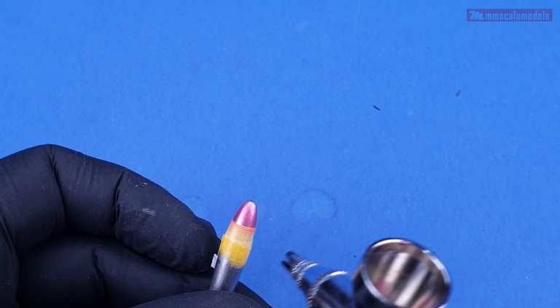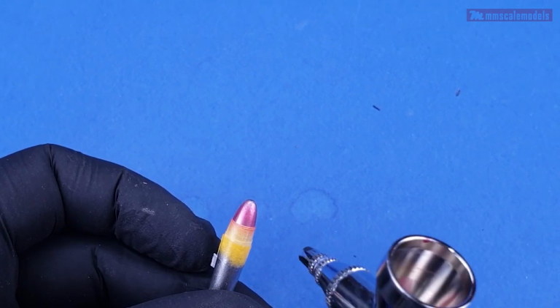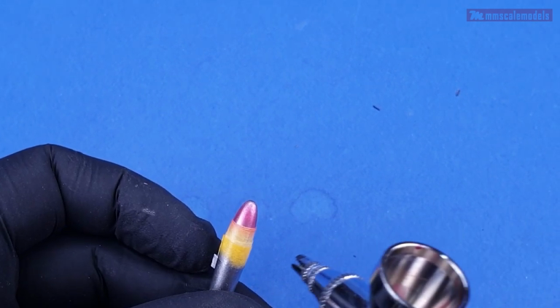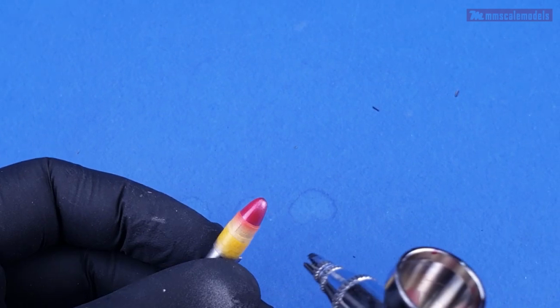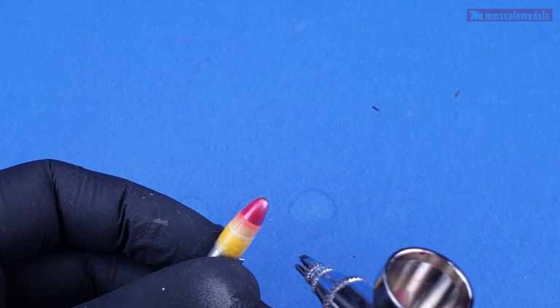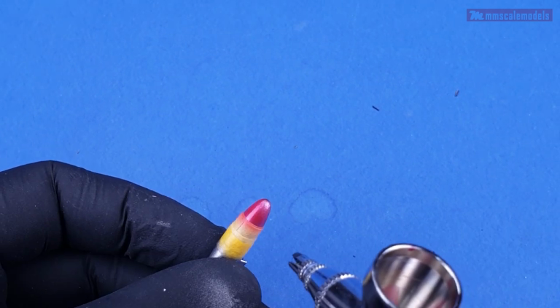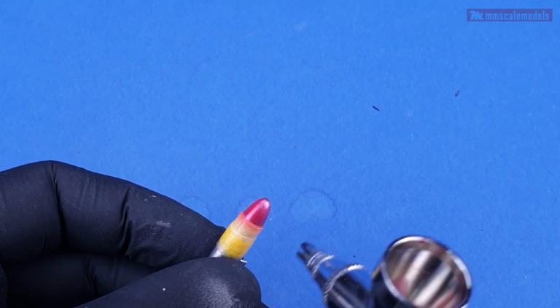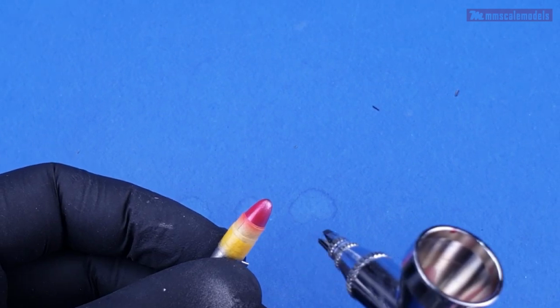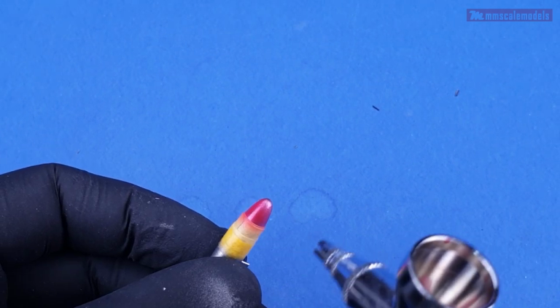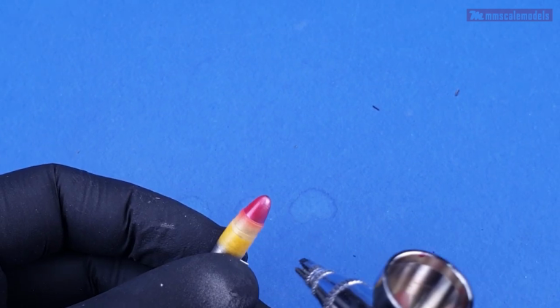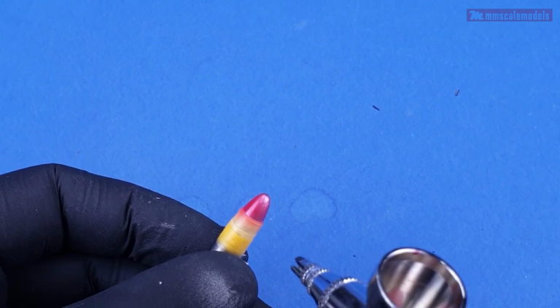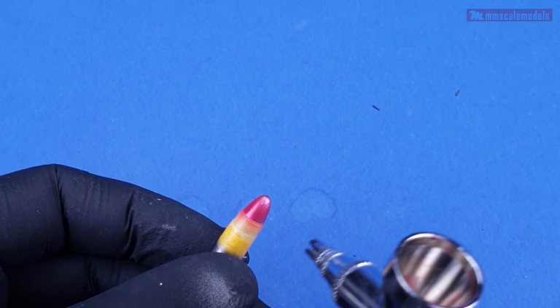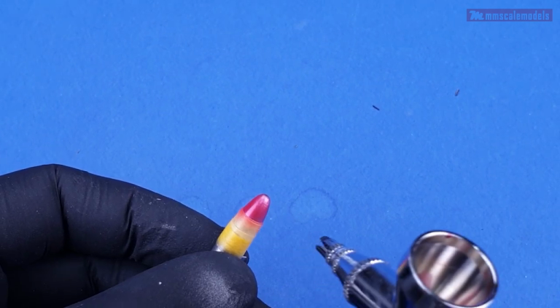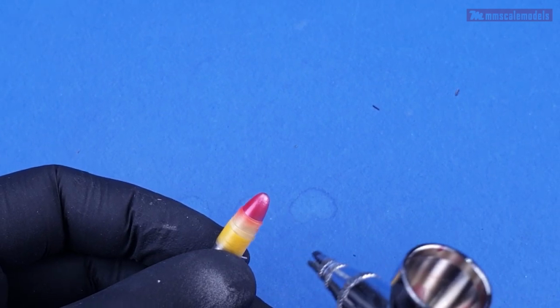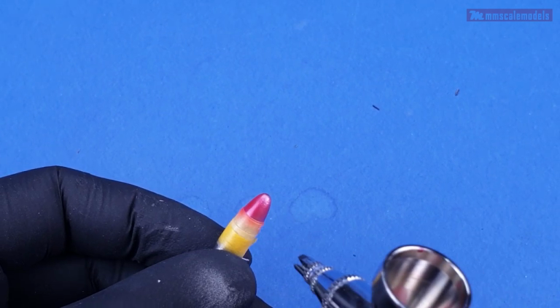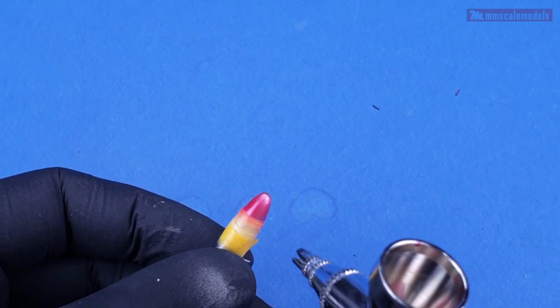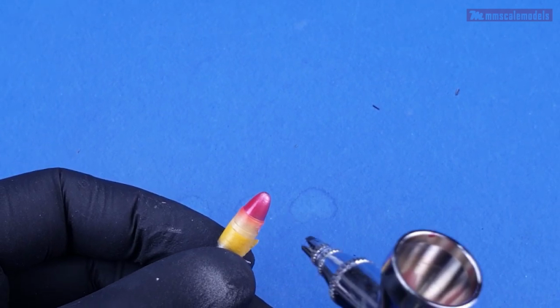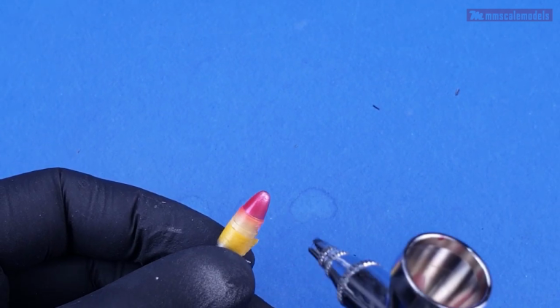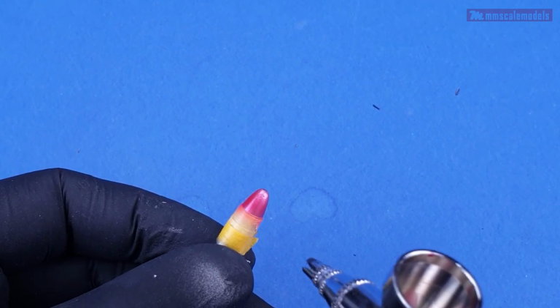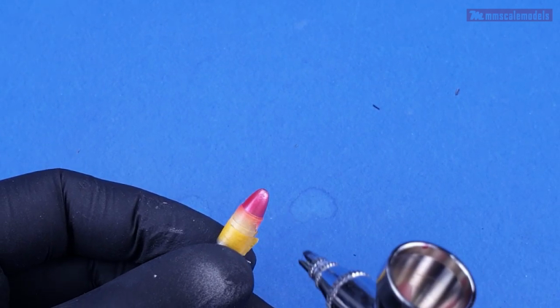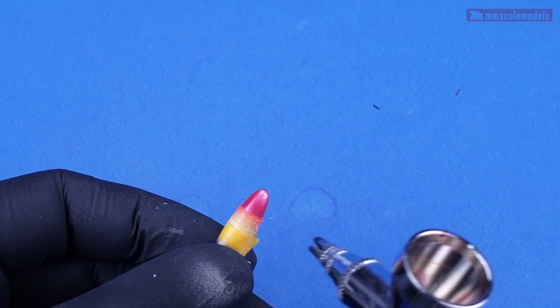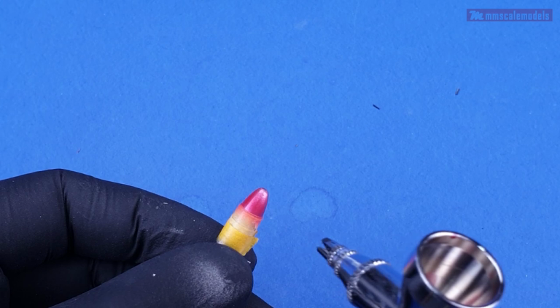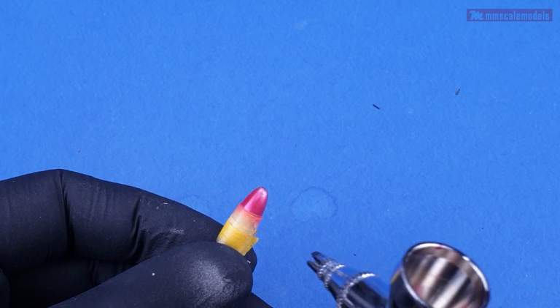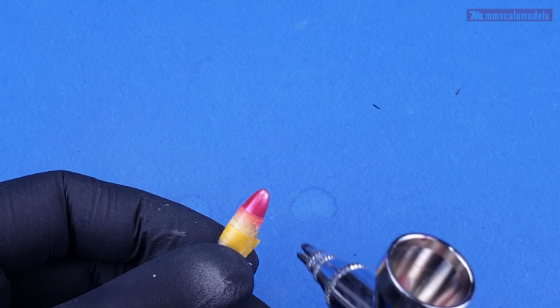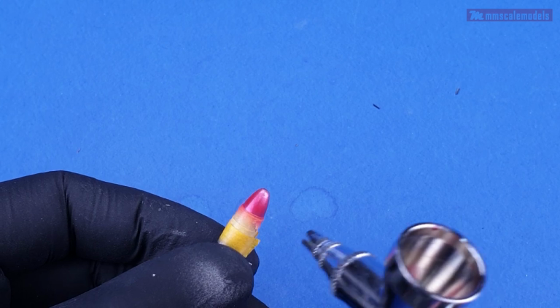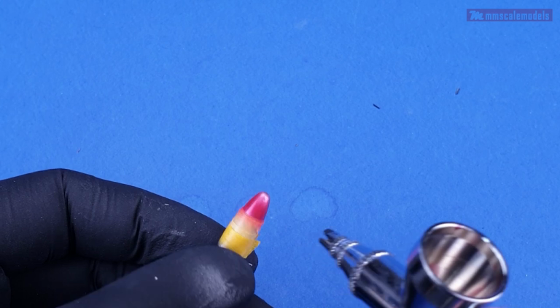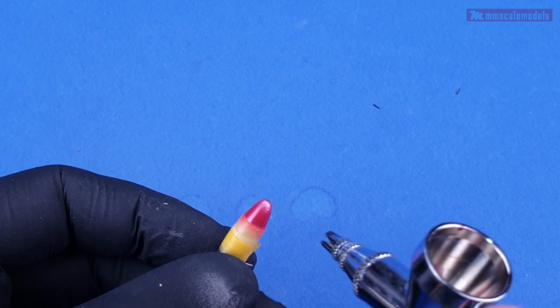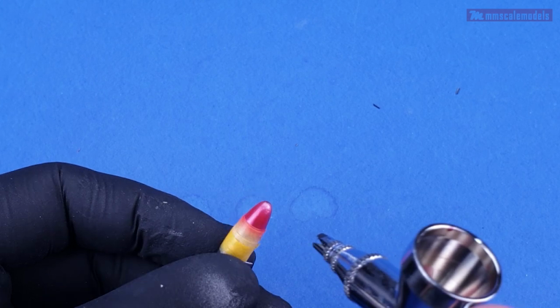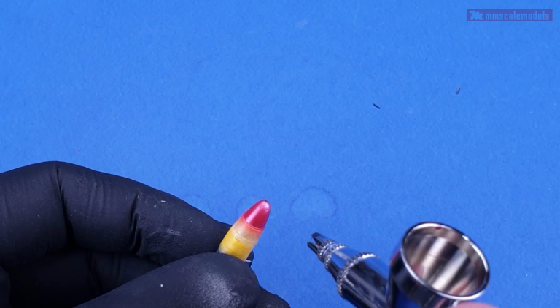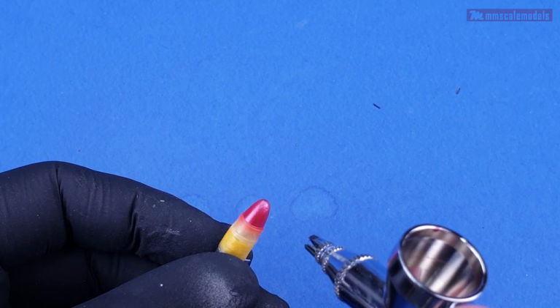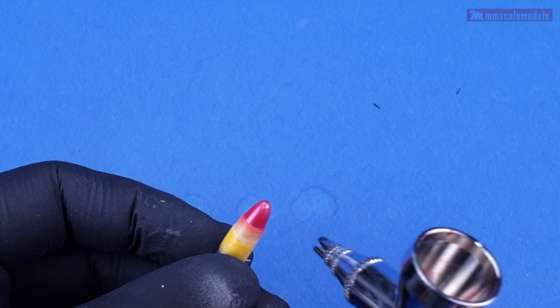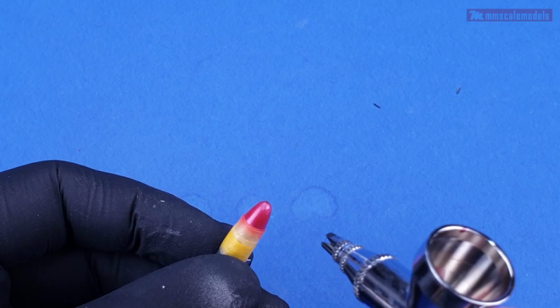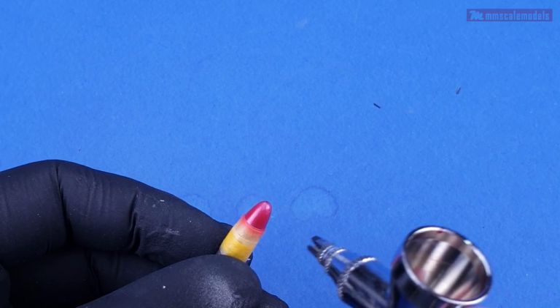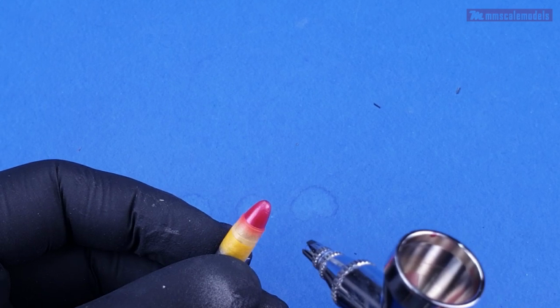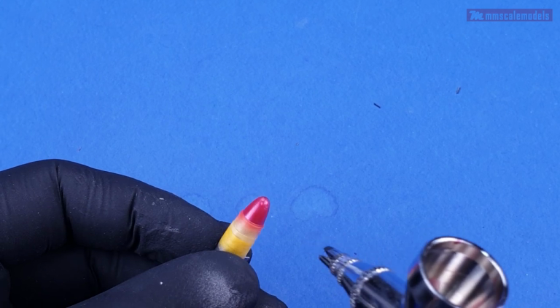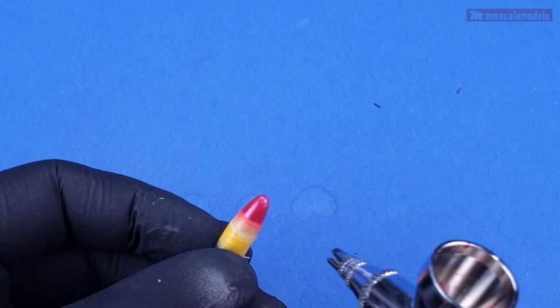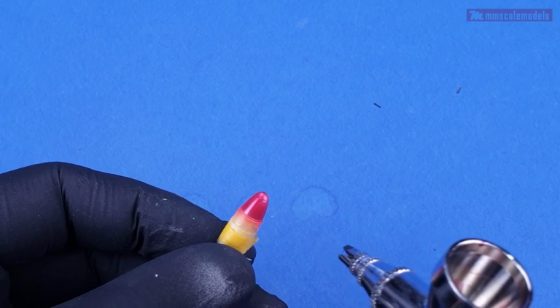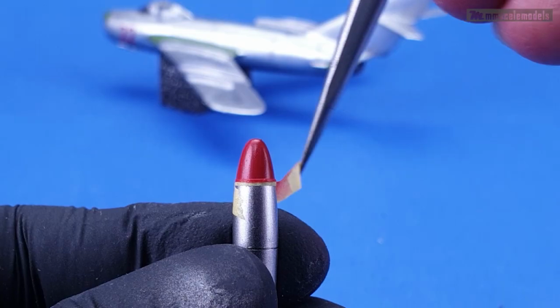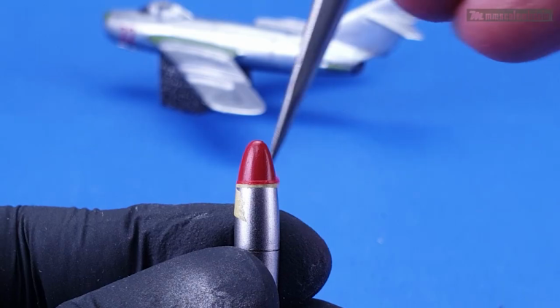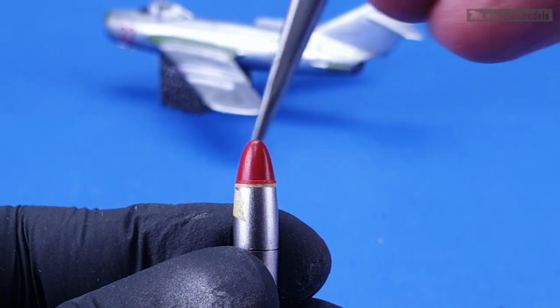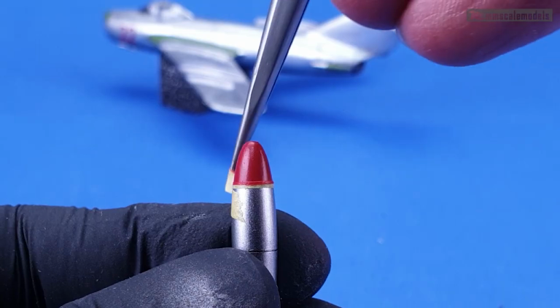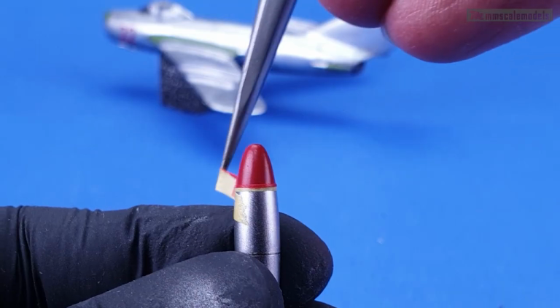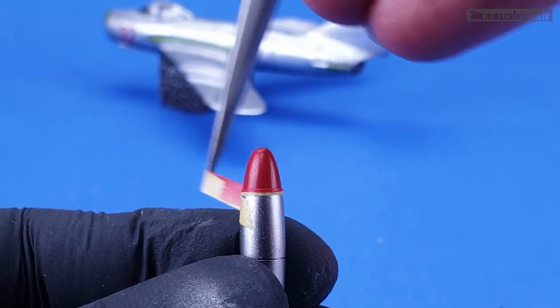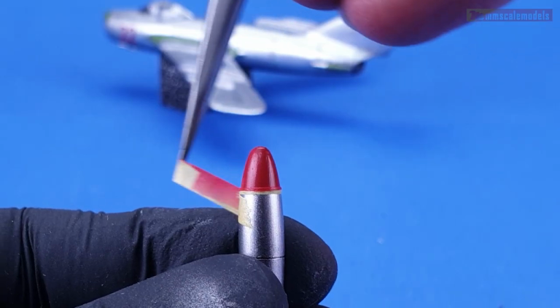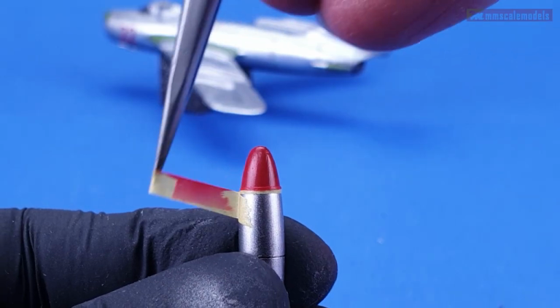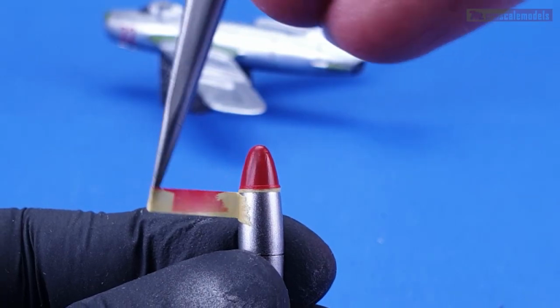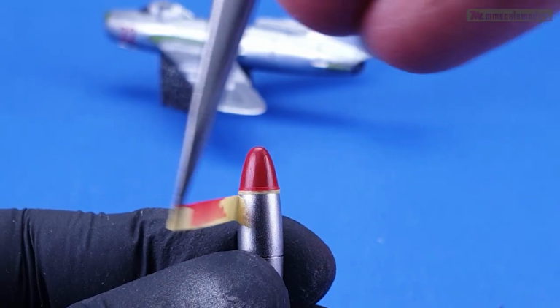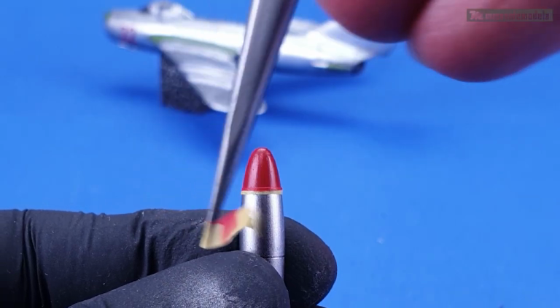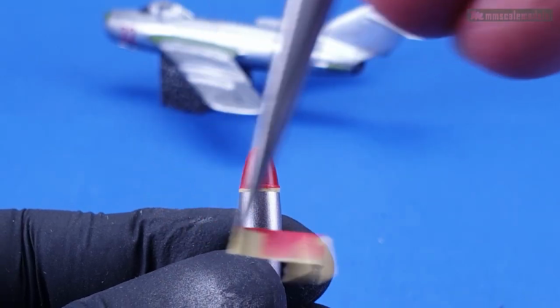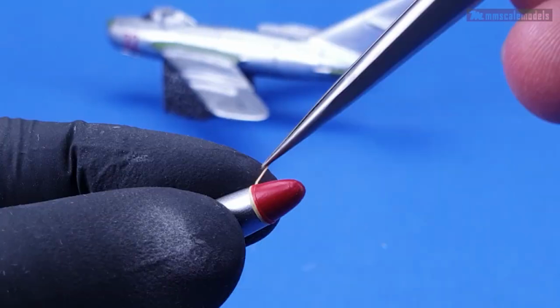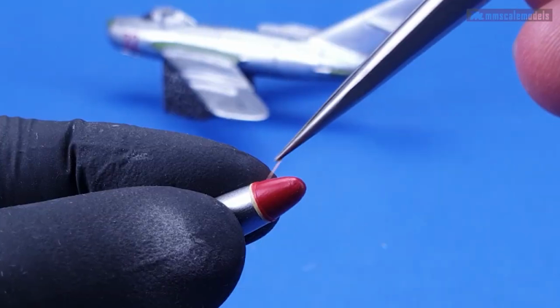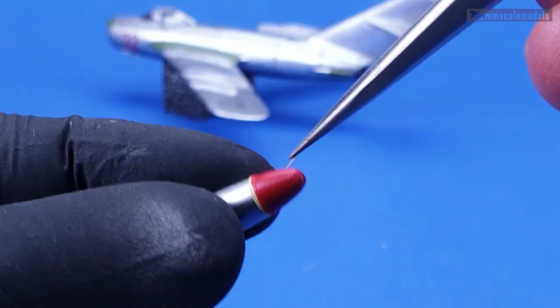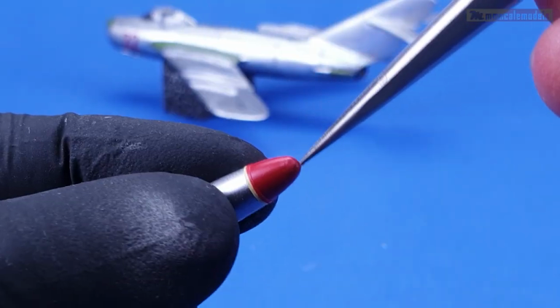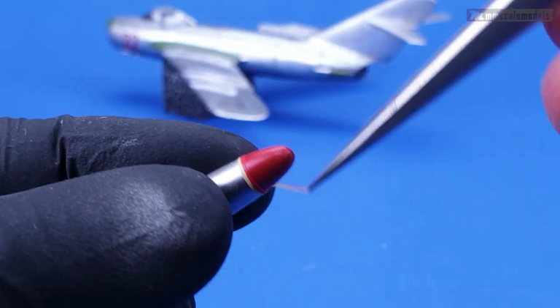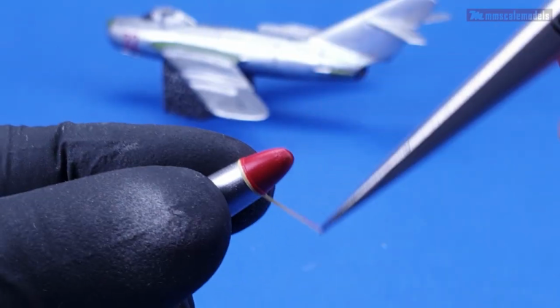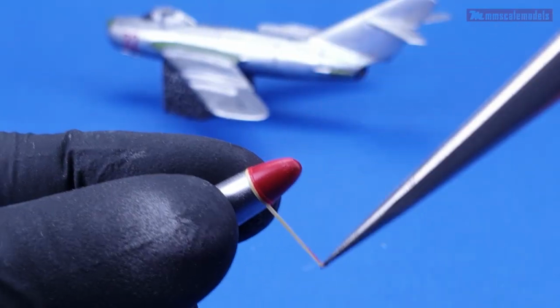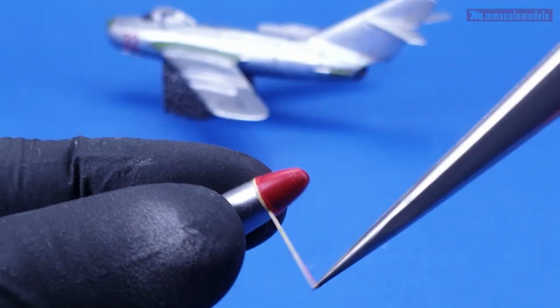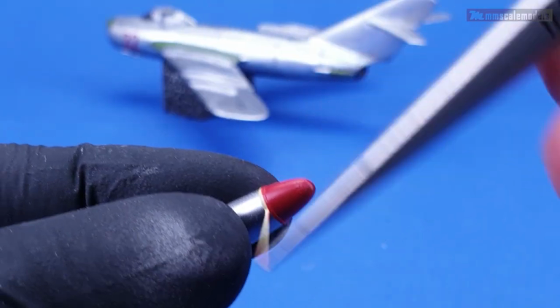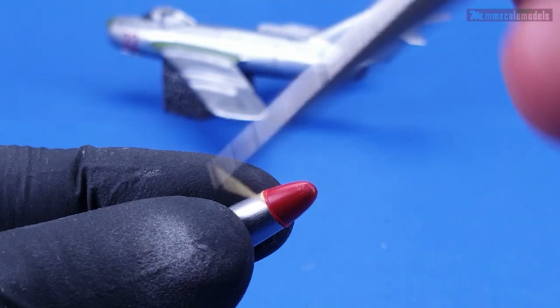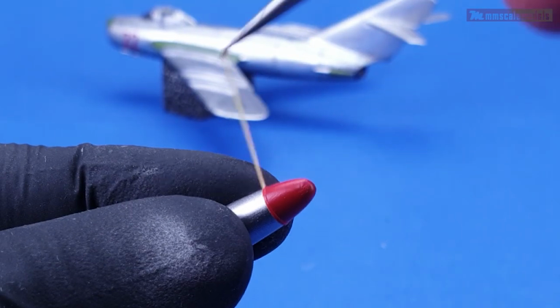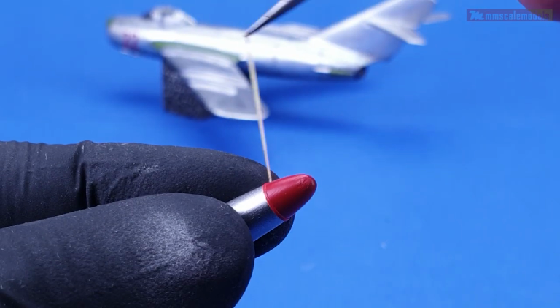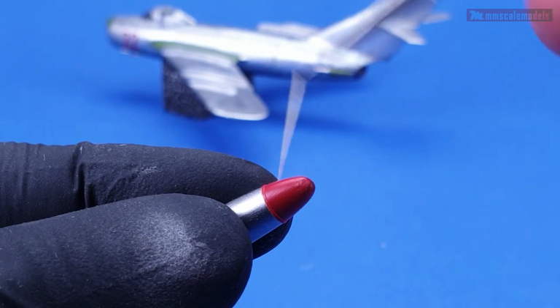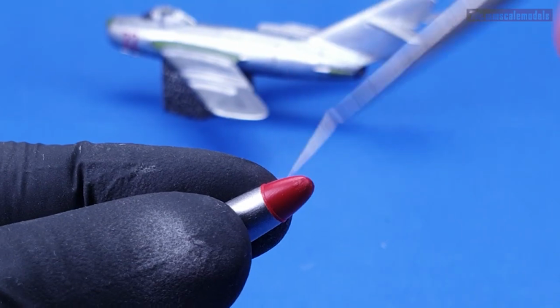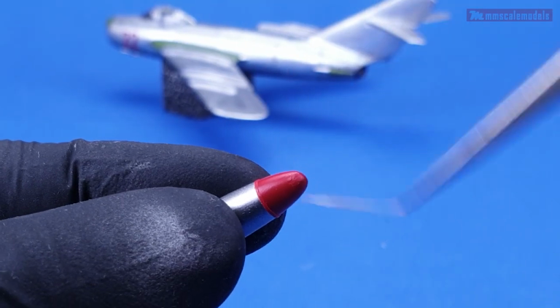The tips of the external fuel tanks got the same insignia red after a little bit of careful masking.